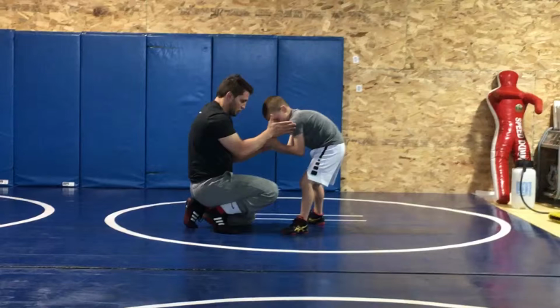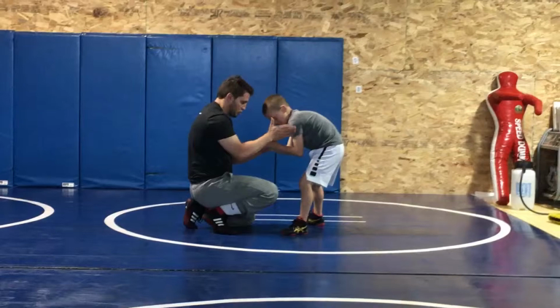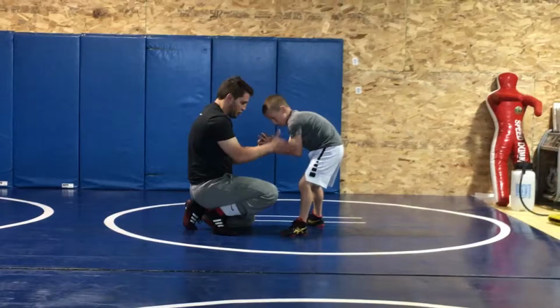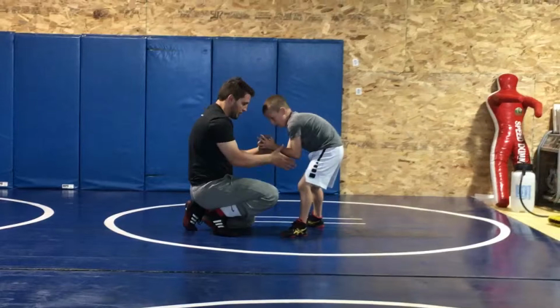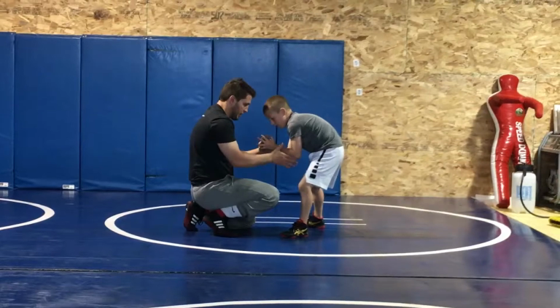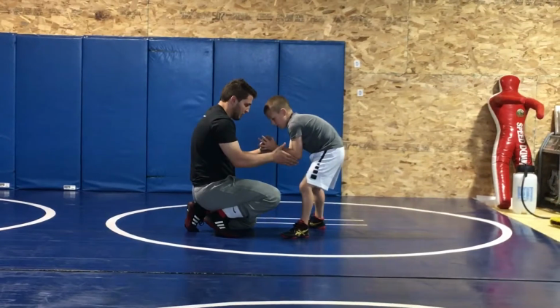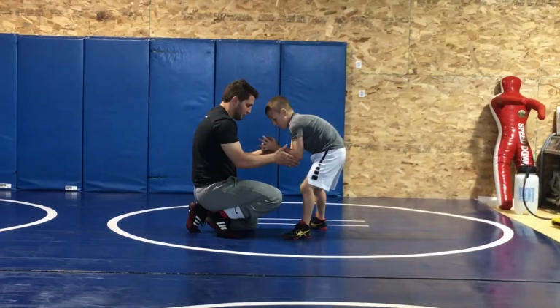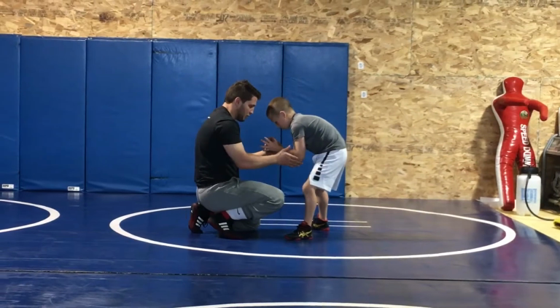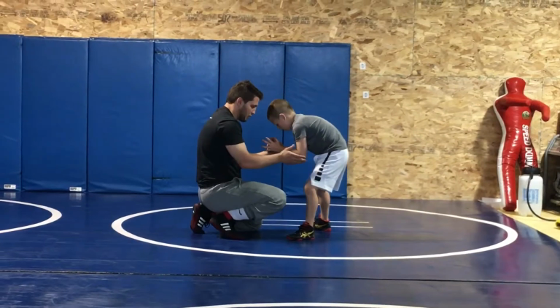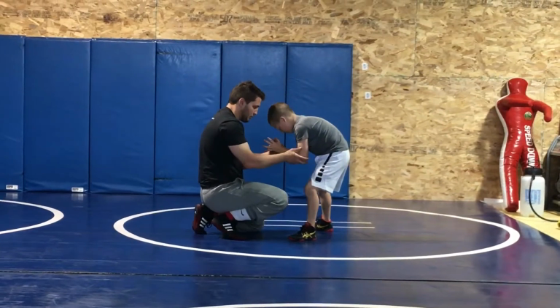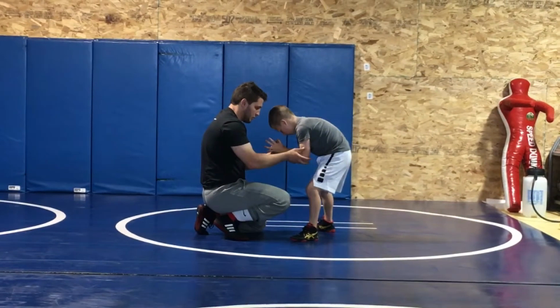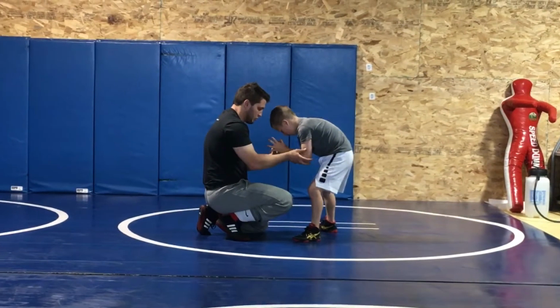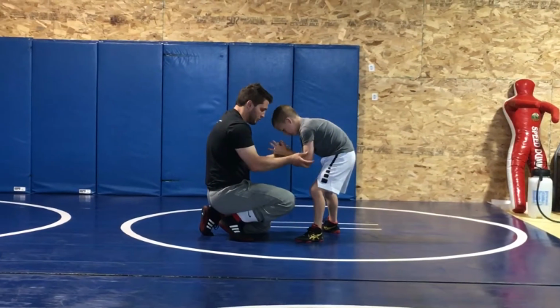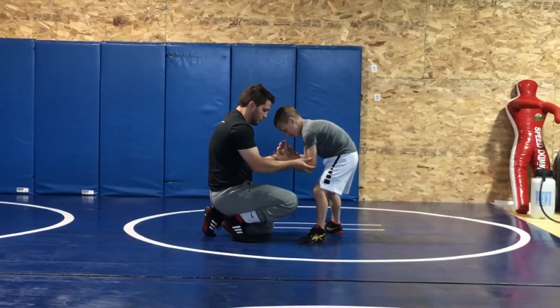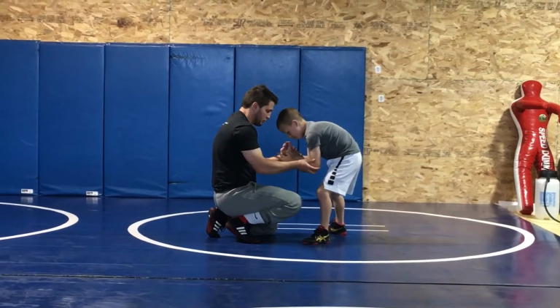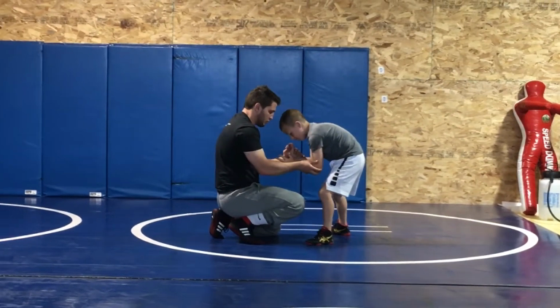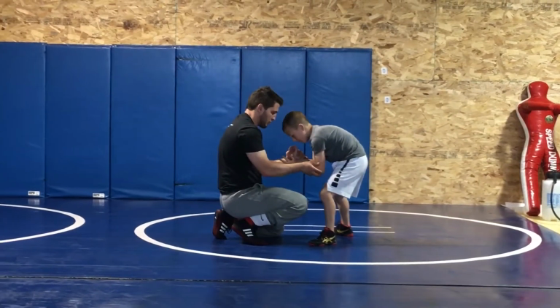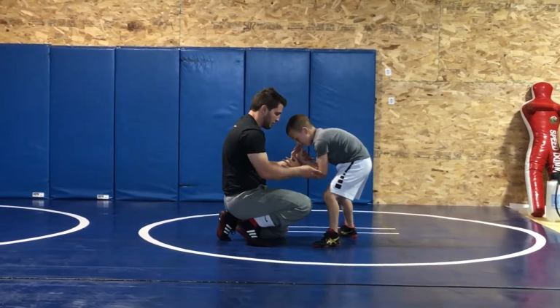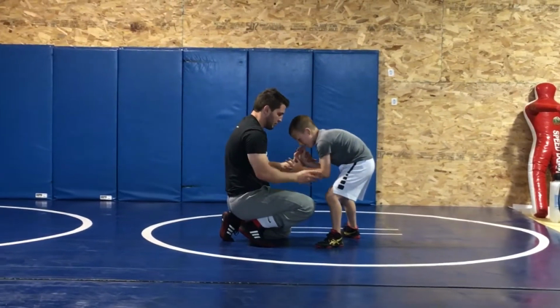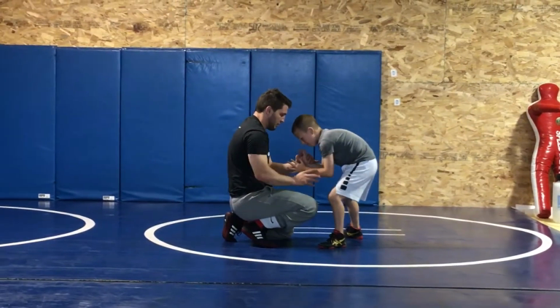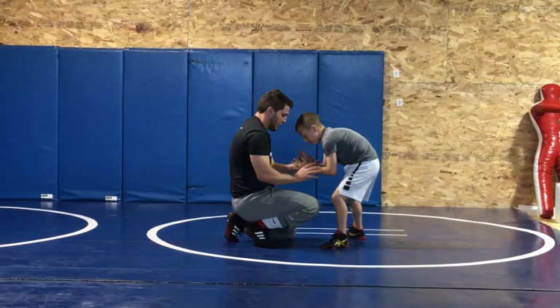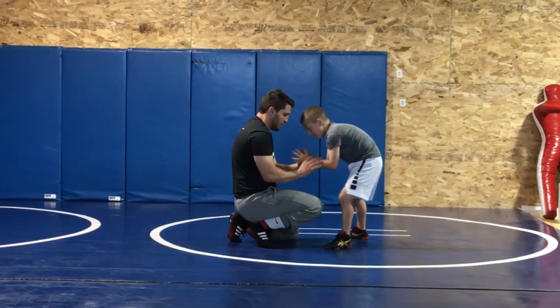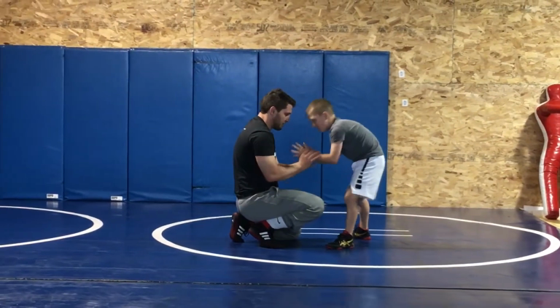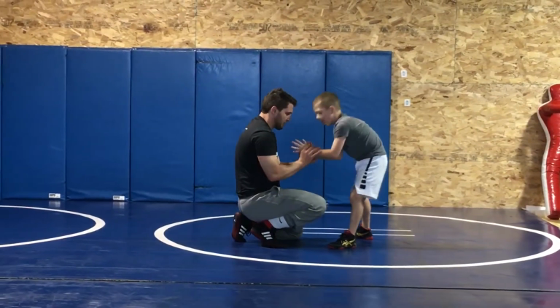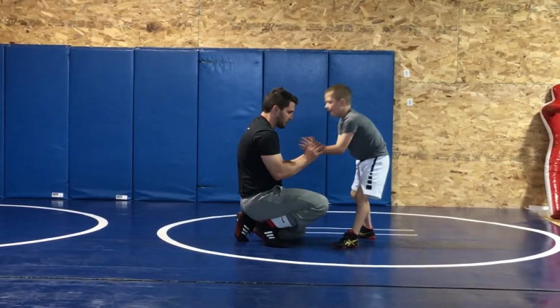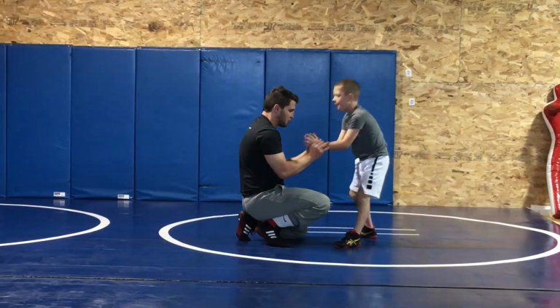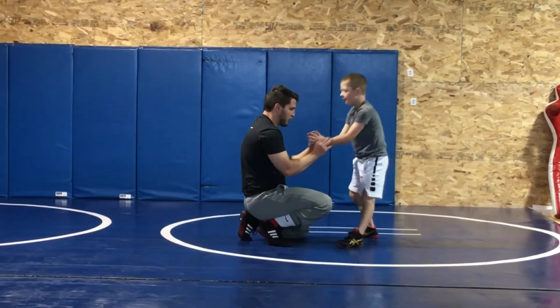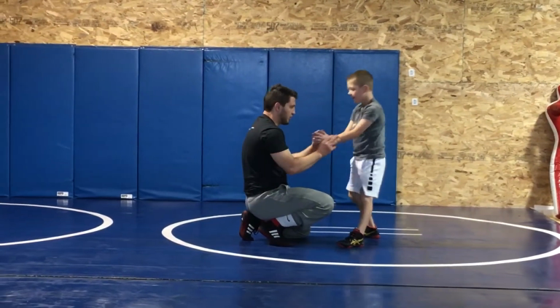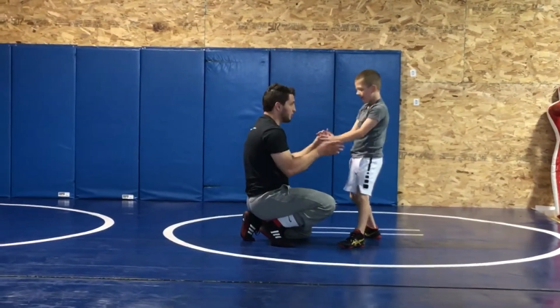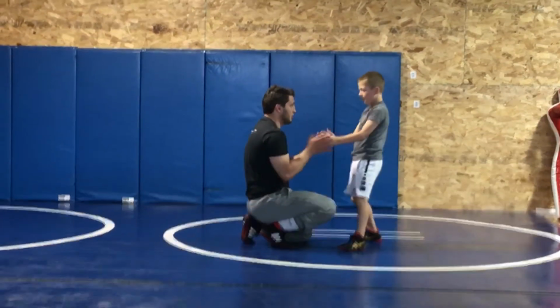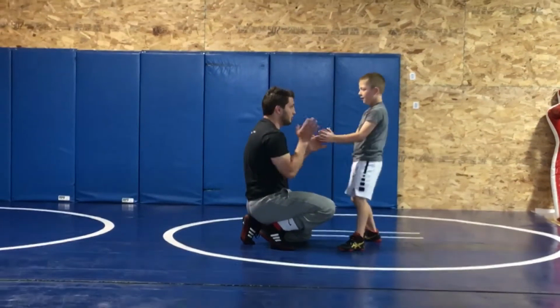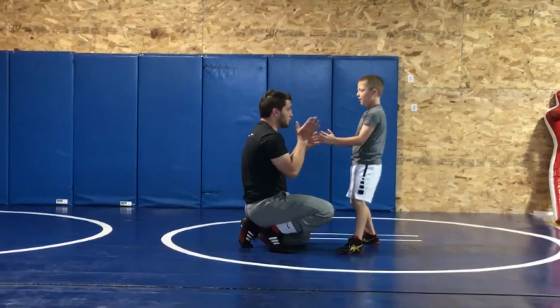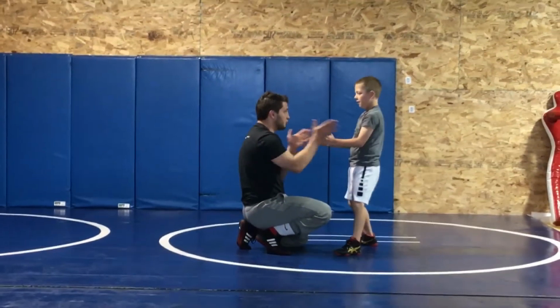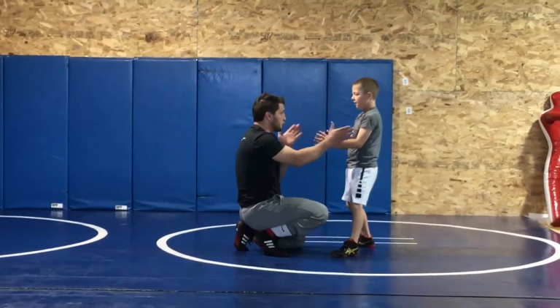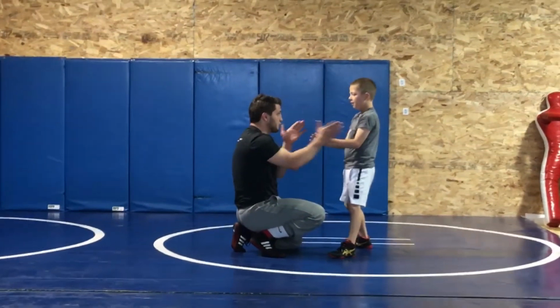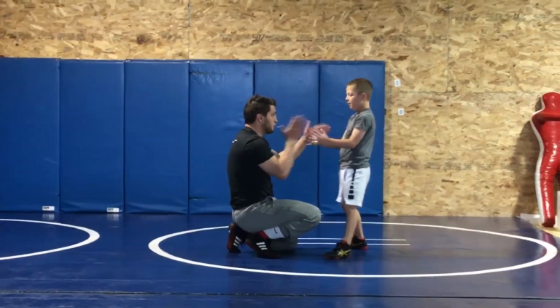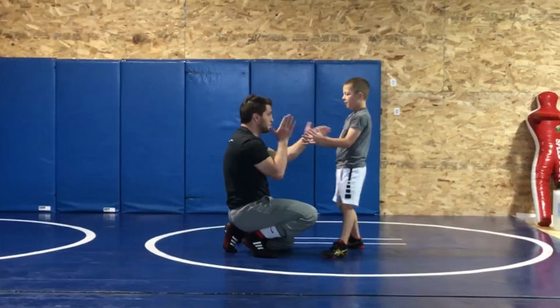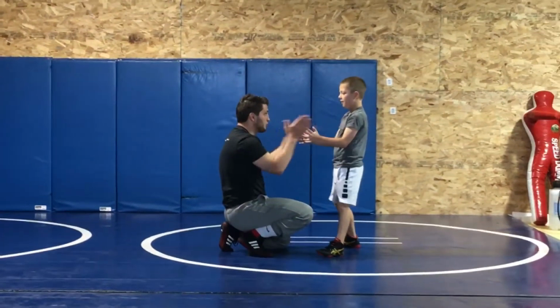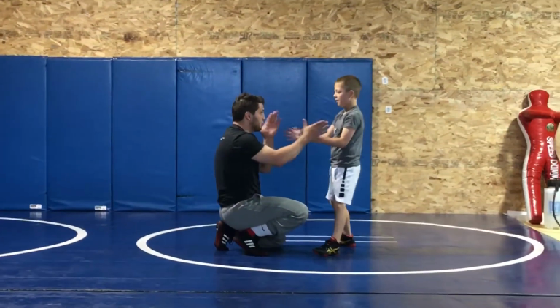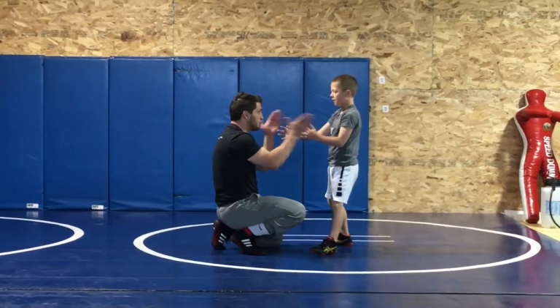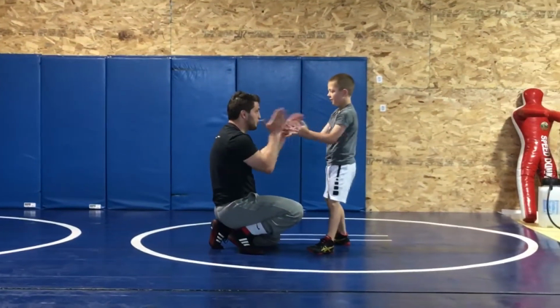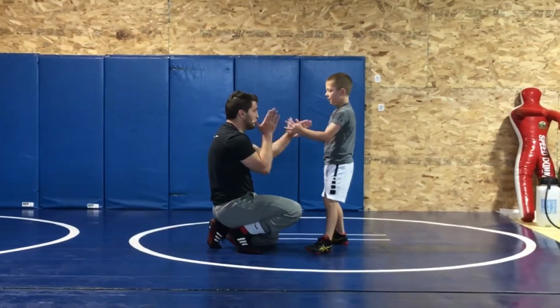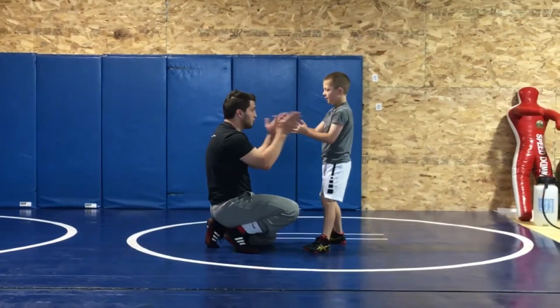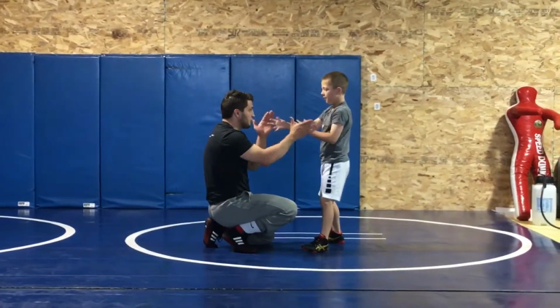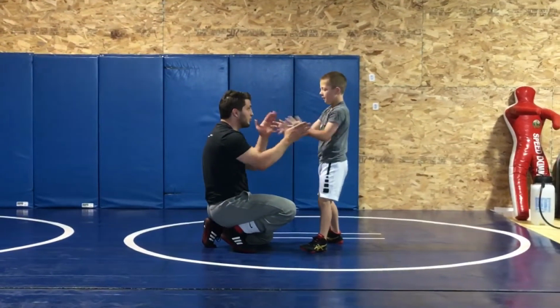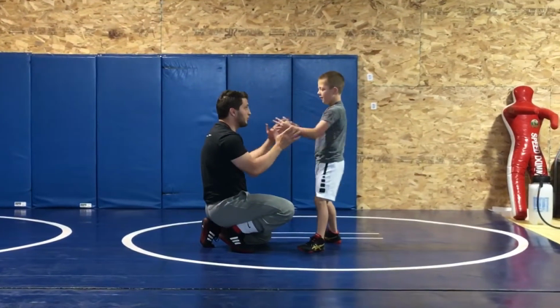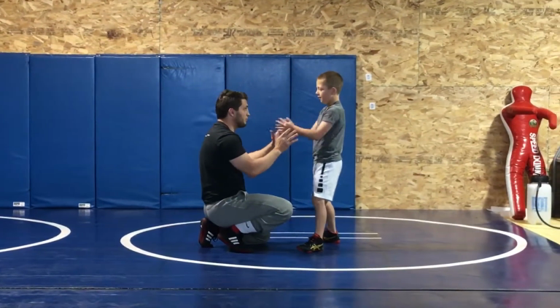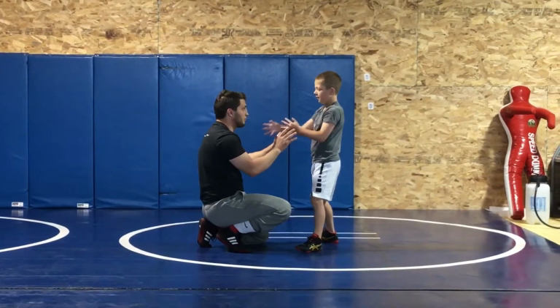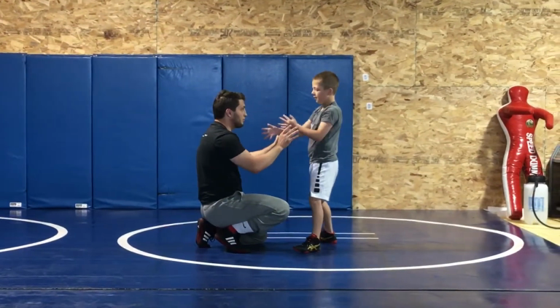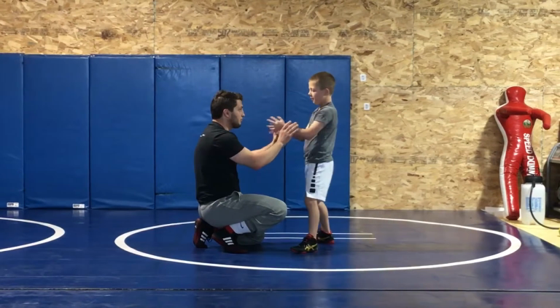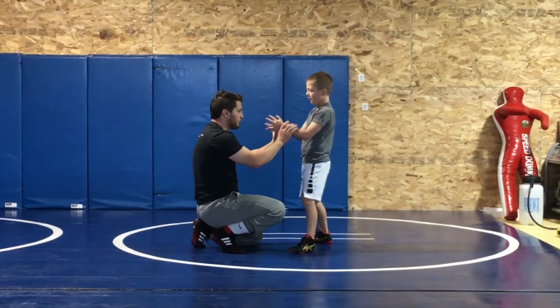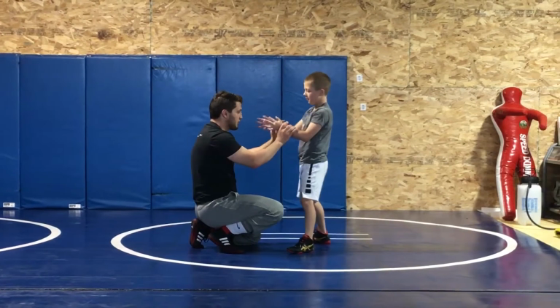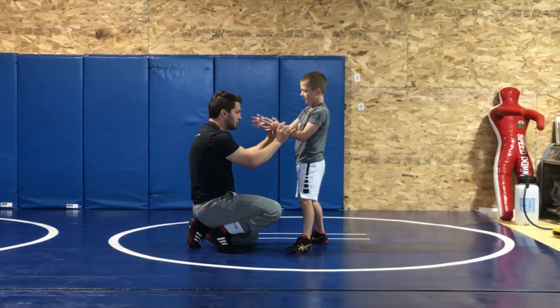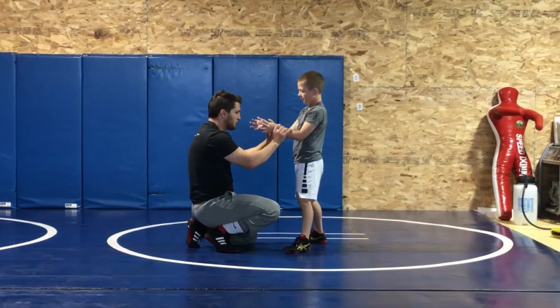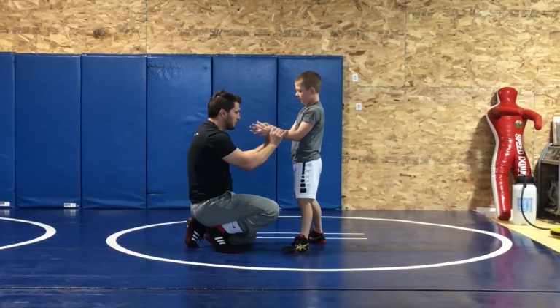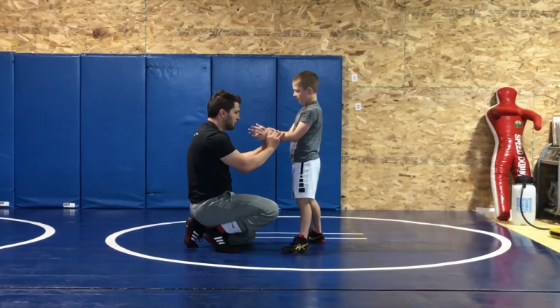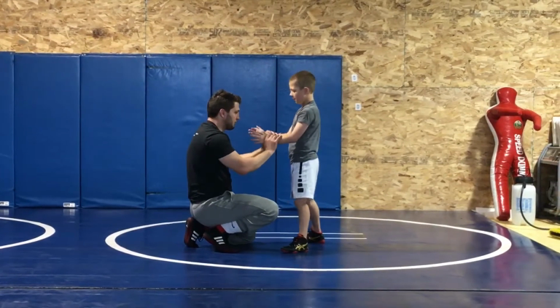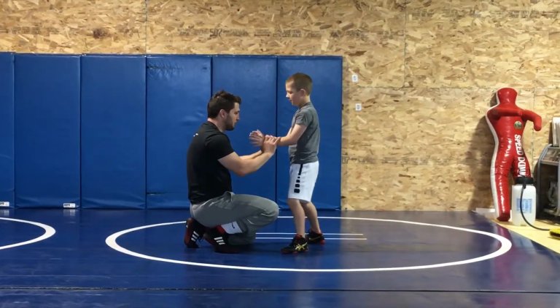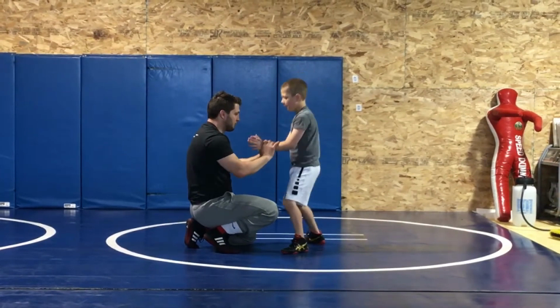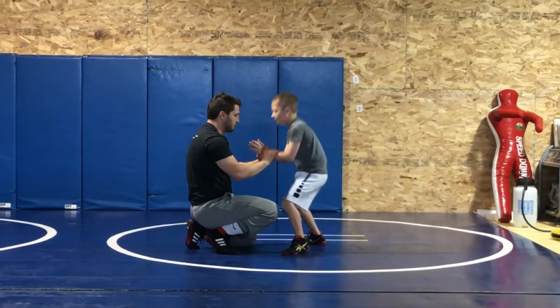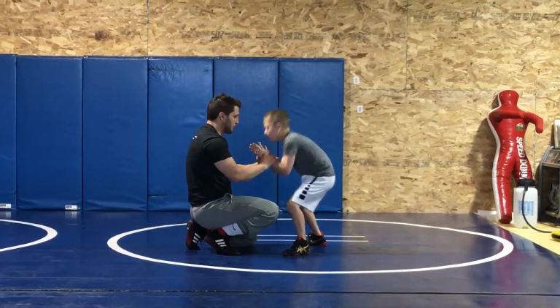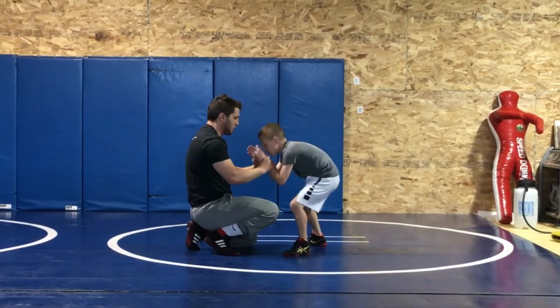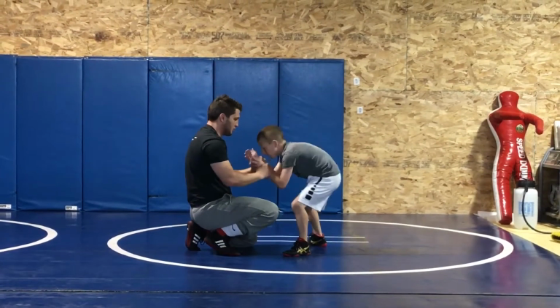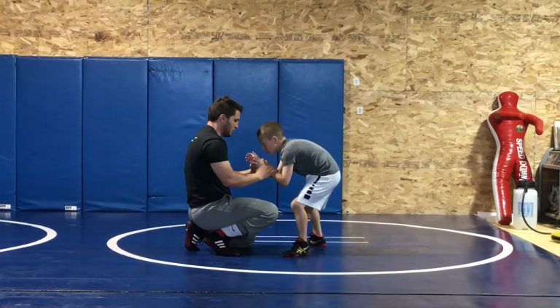Straight down, you're almost pointing straight down. And it's like a train, you know. Okay, so go down. Good.